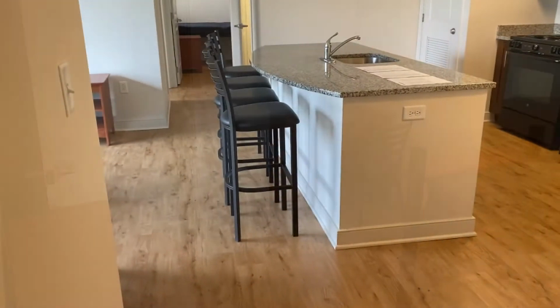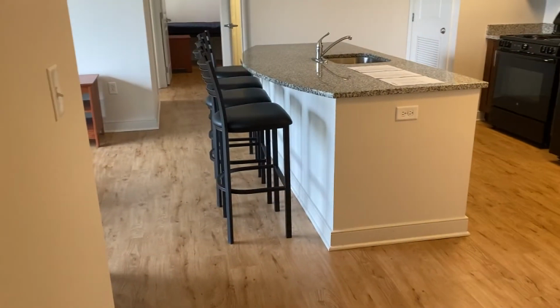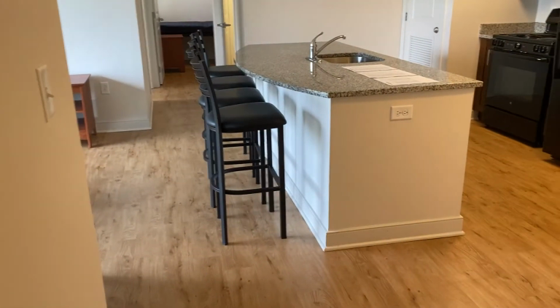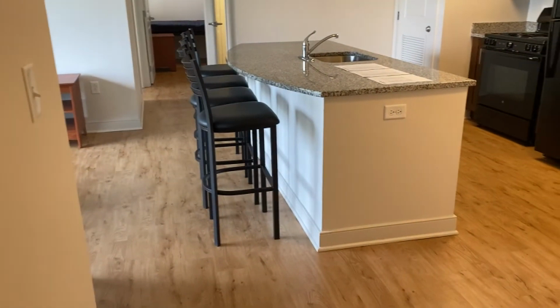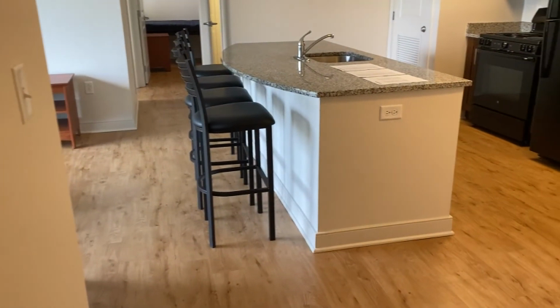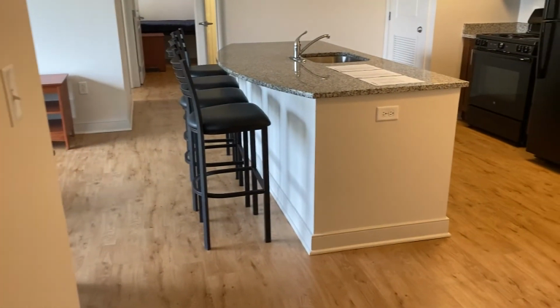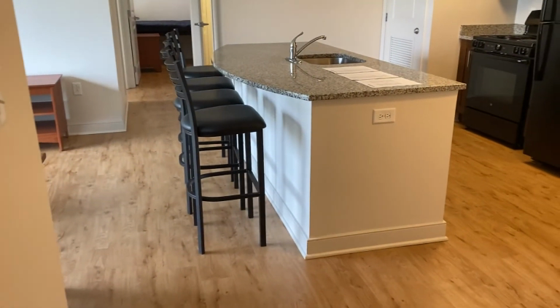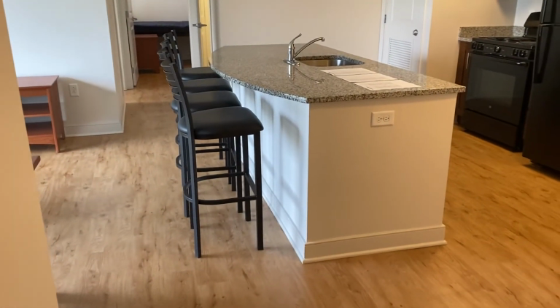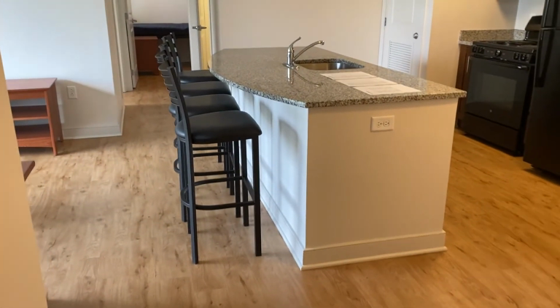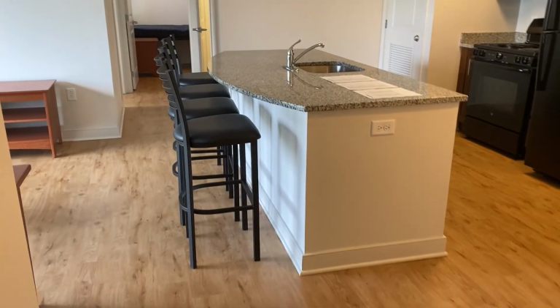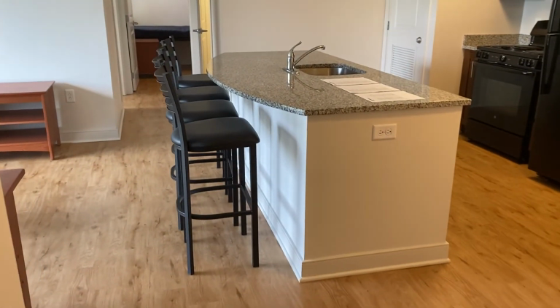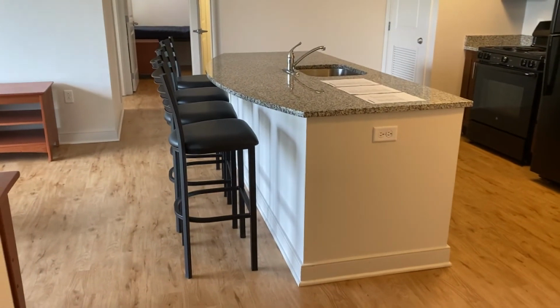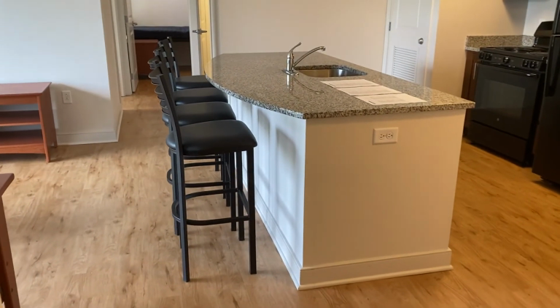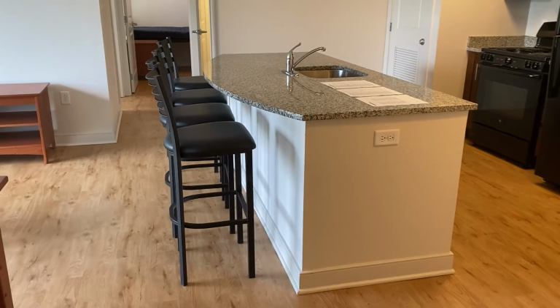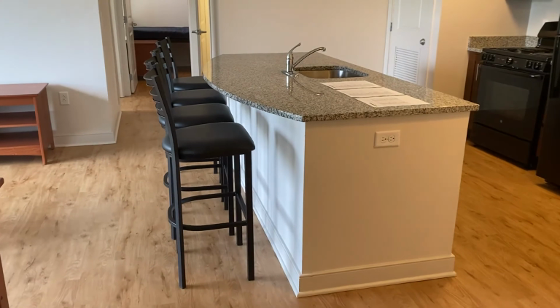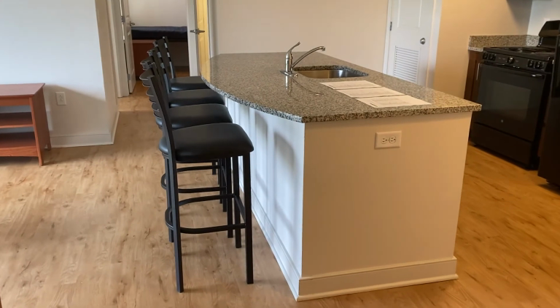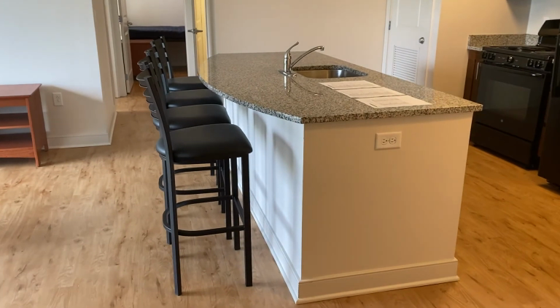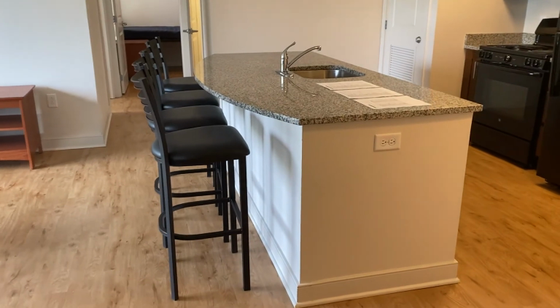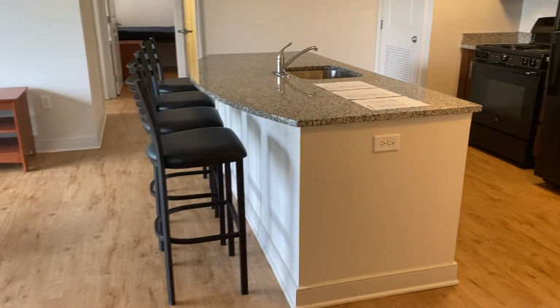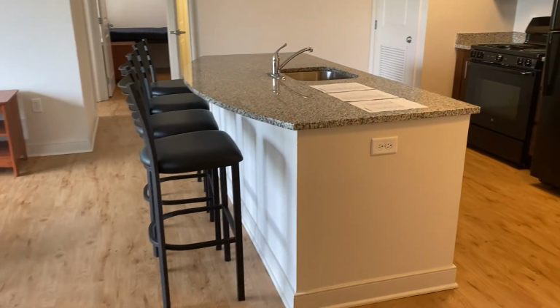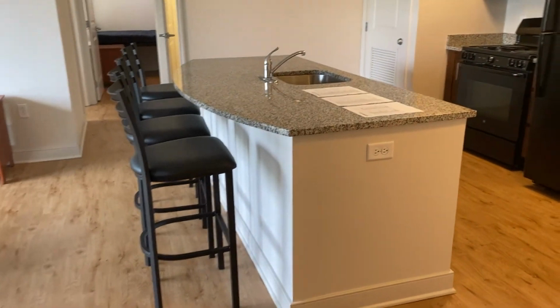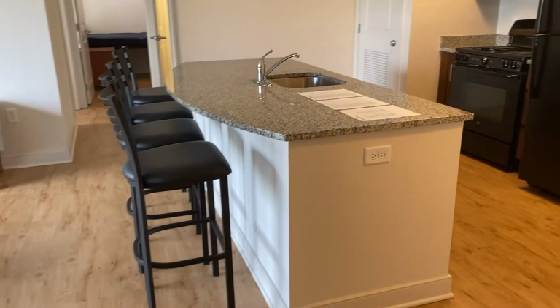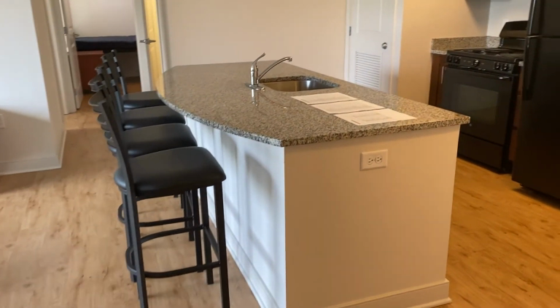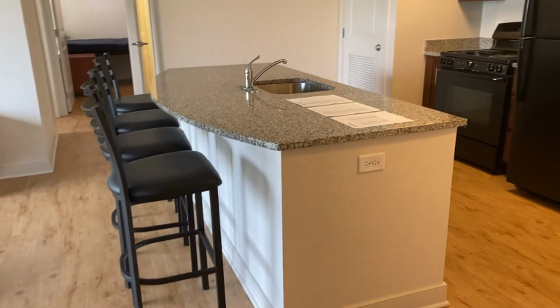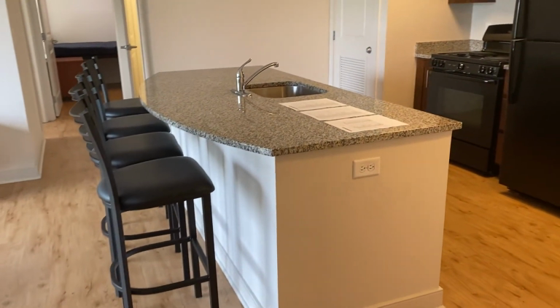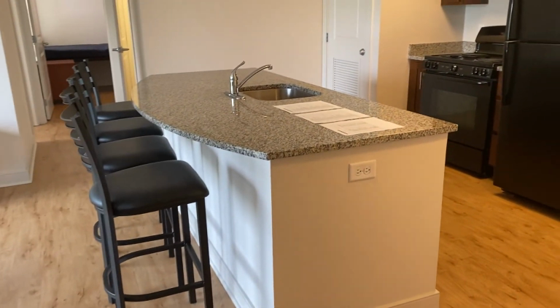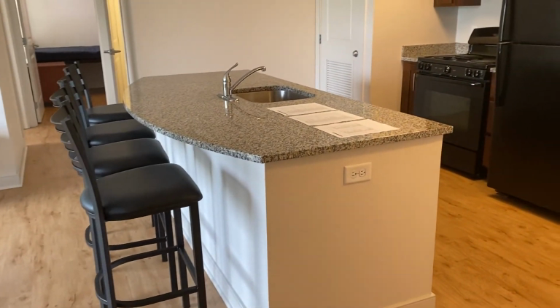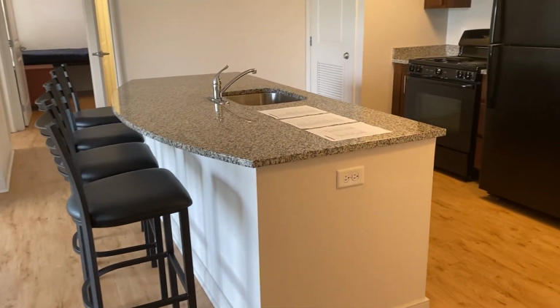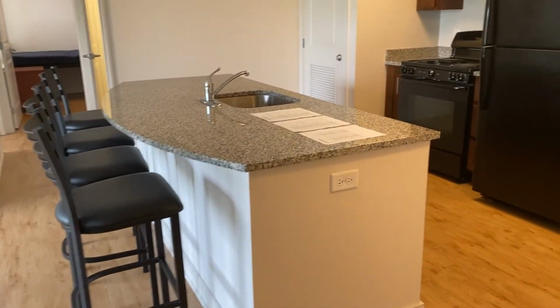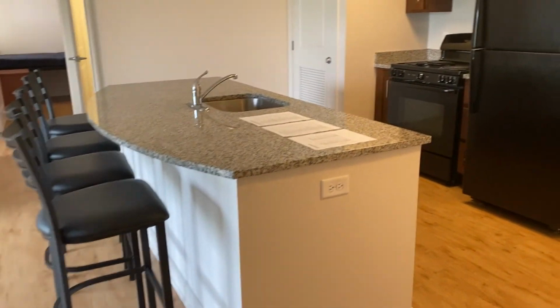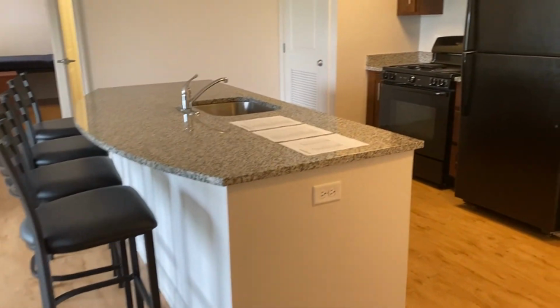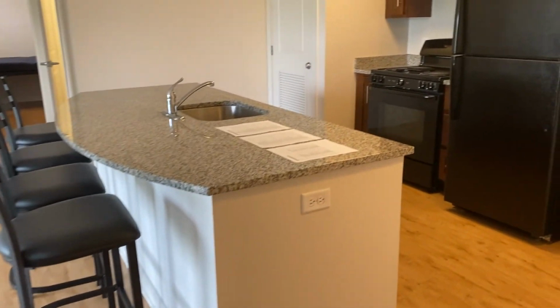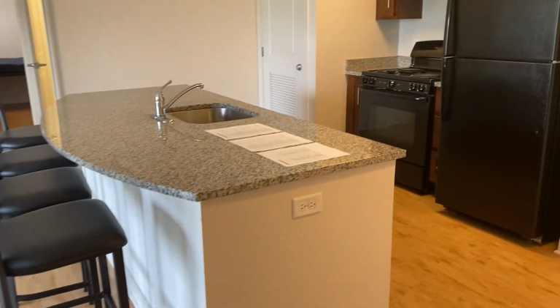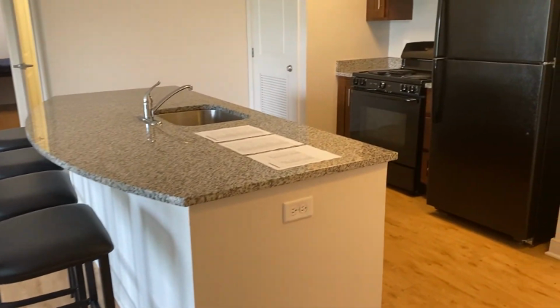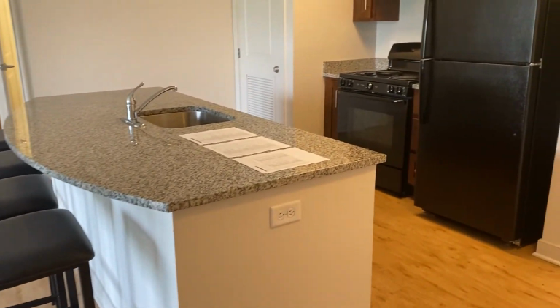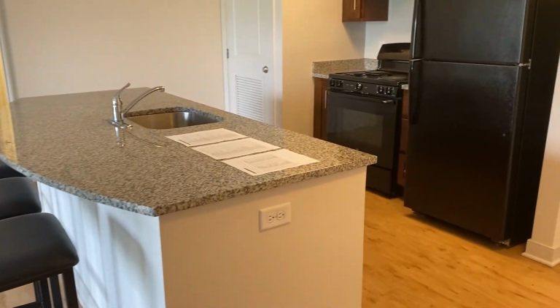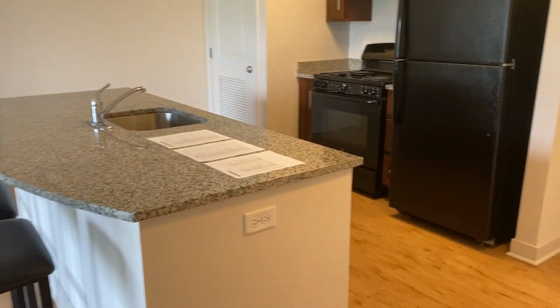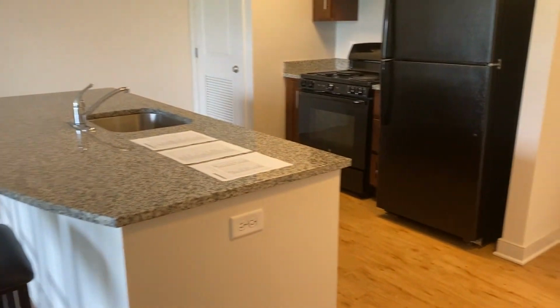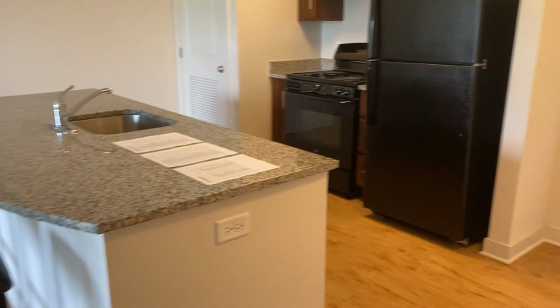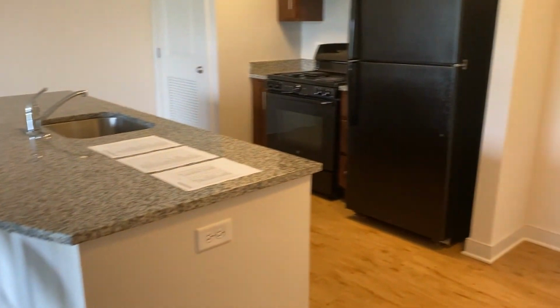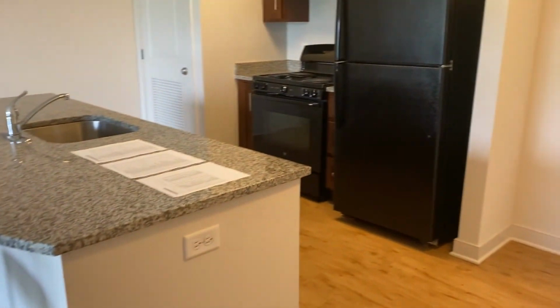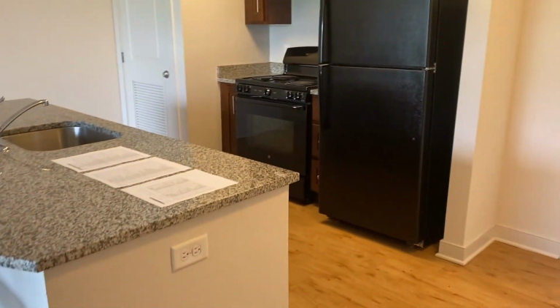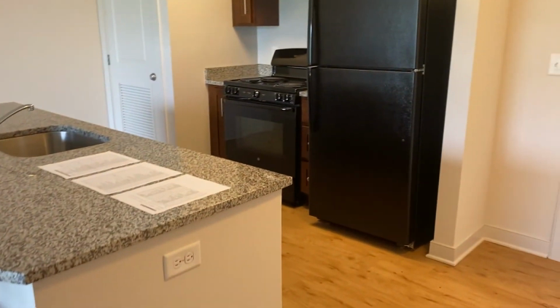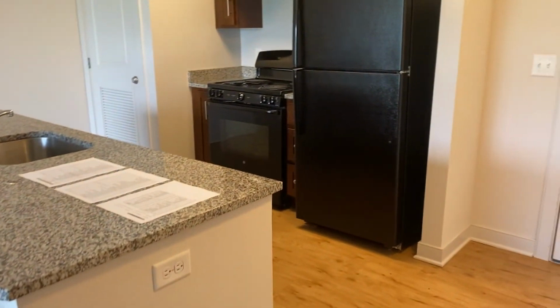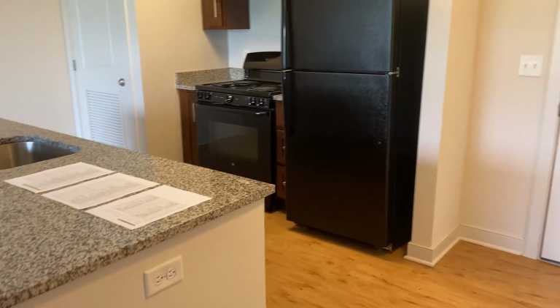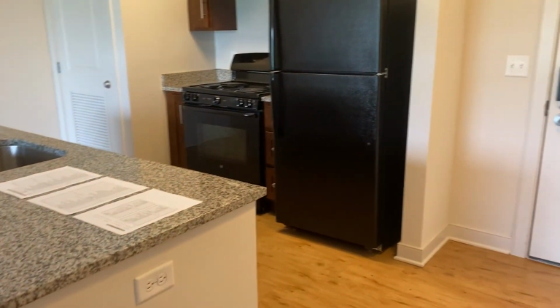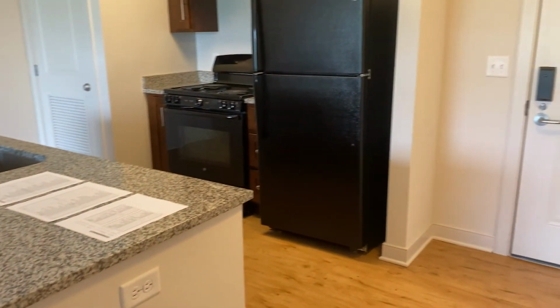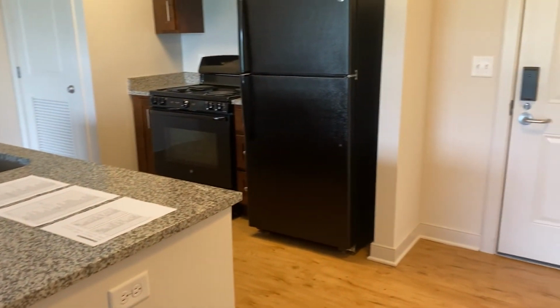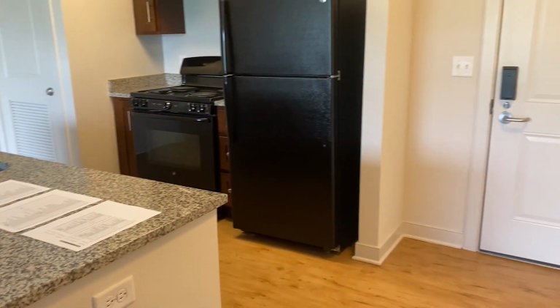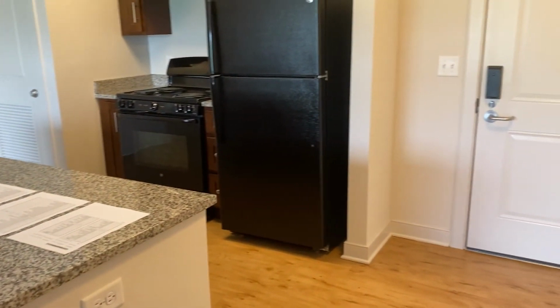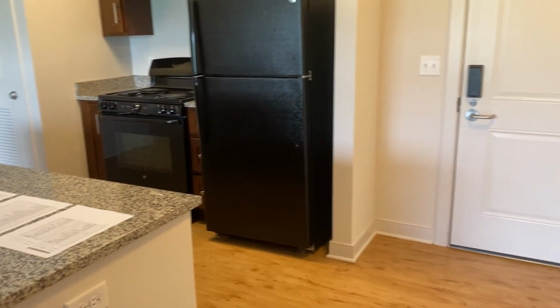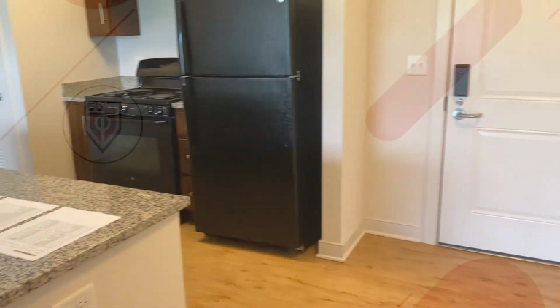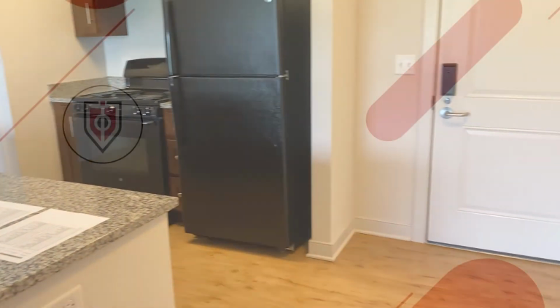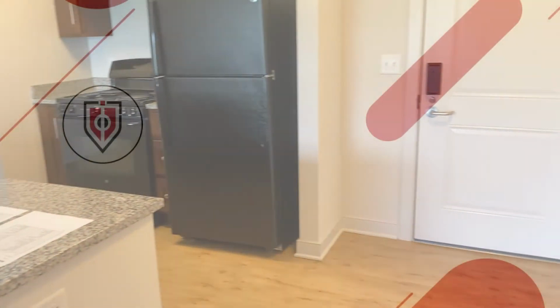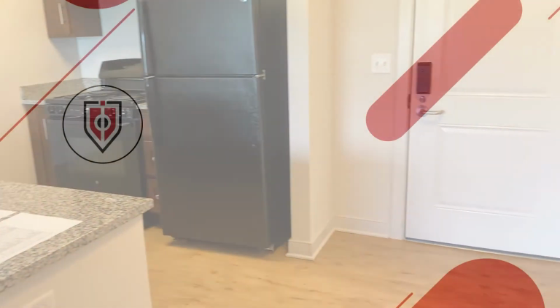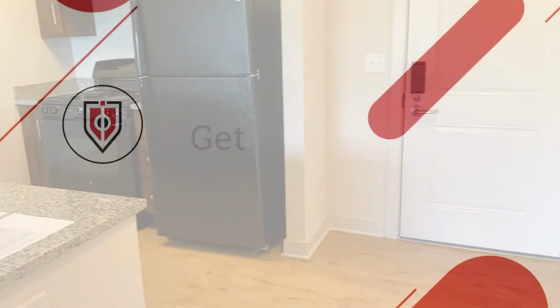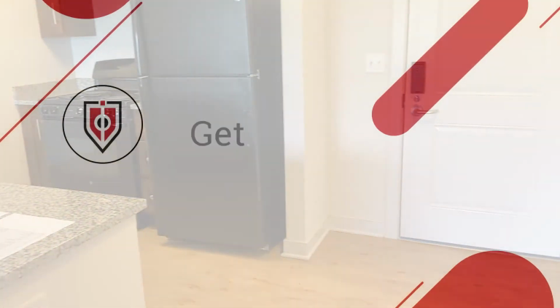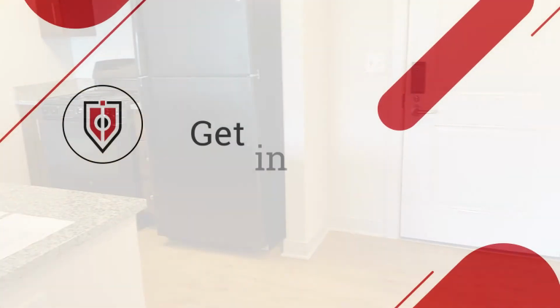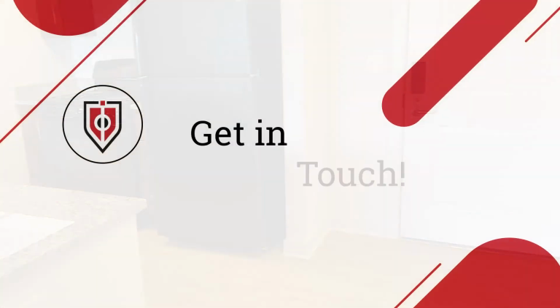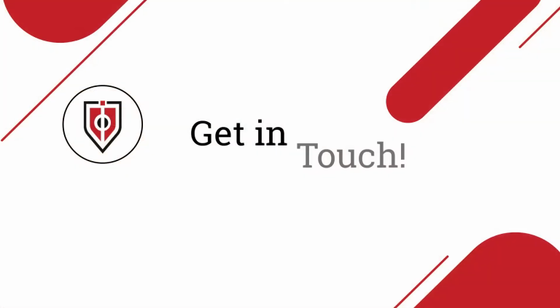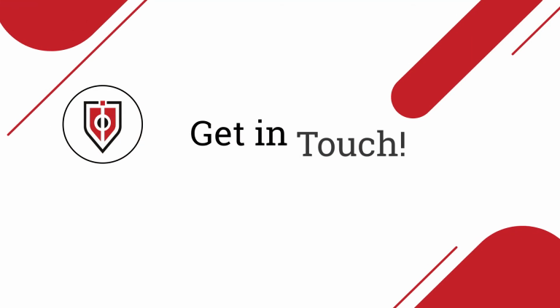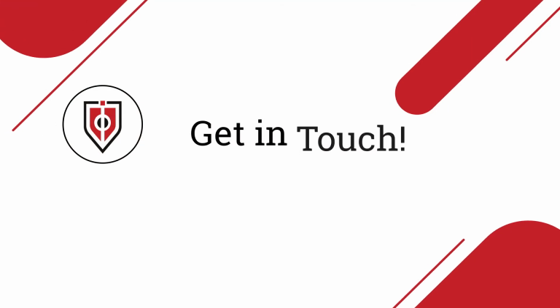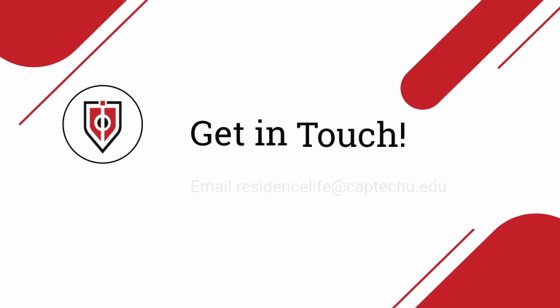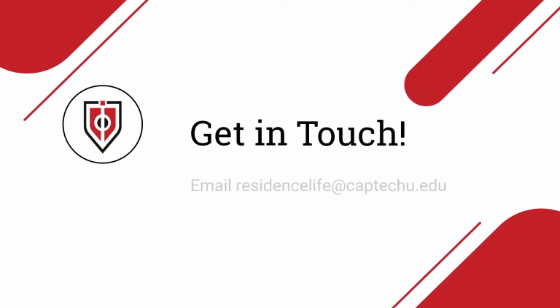Thank you for joining us on this virtual tour of one of our many apartment types at Innovators Hall. We hope to see you soon!